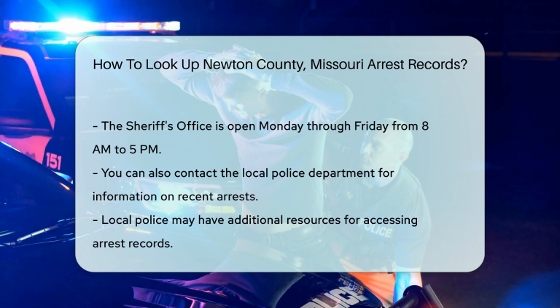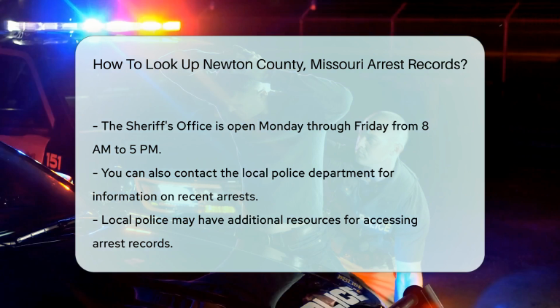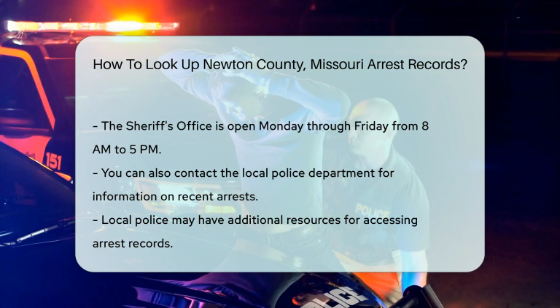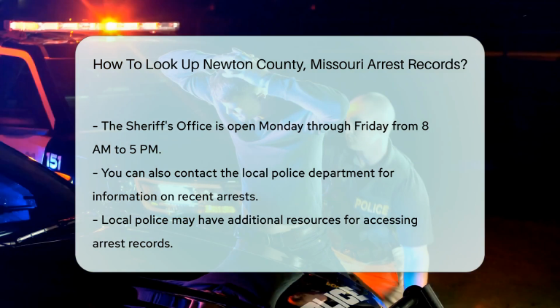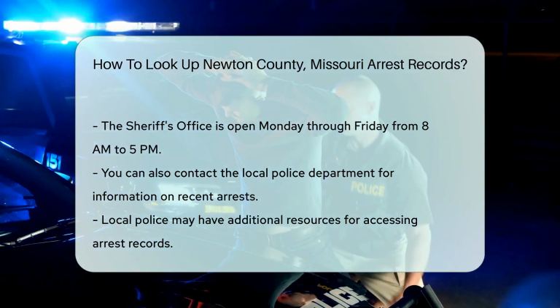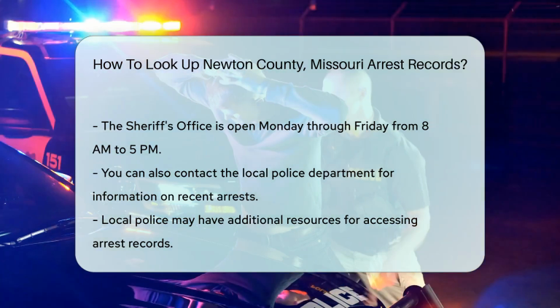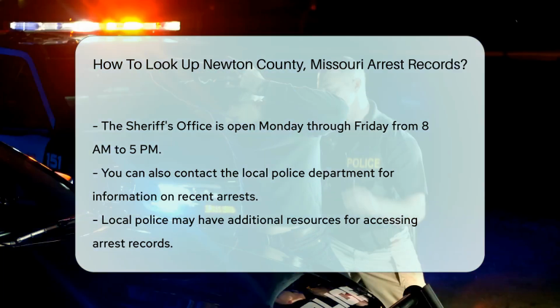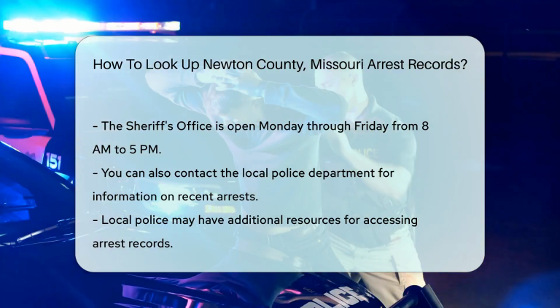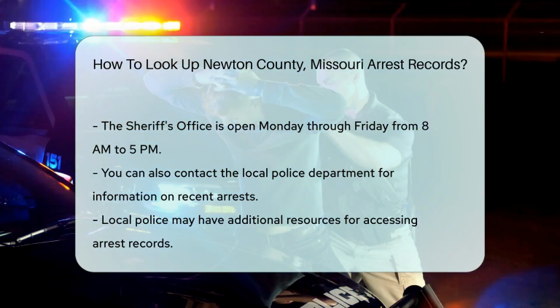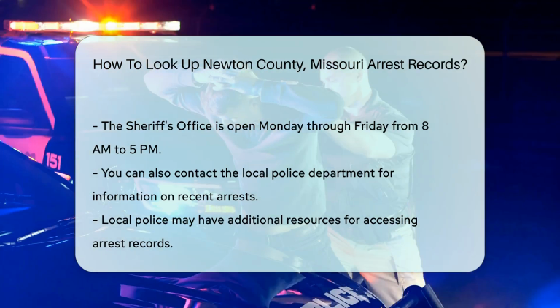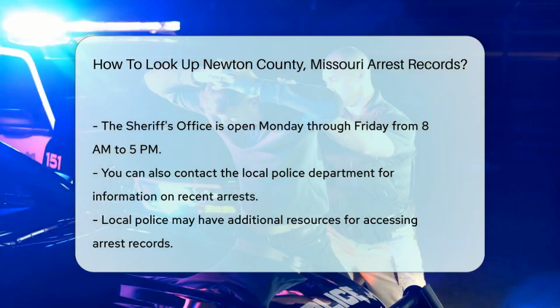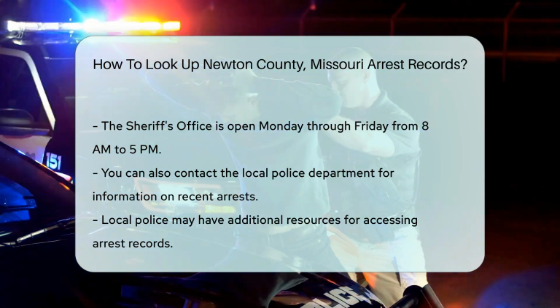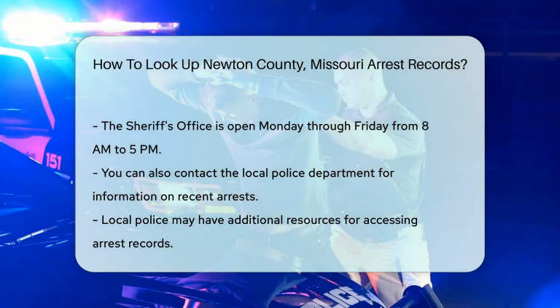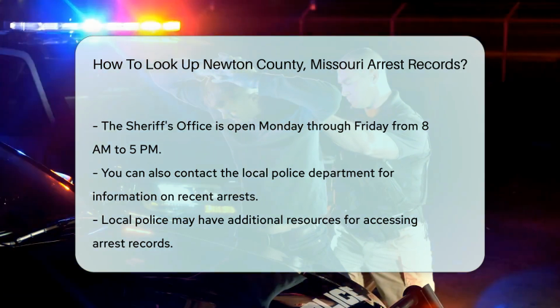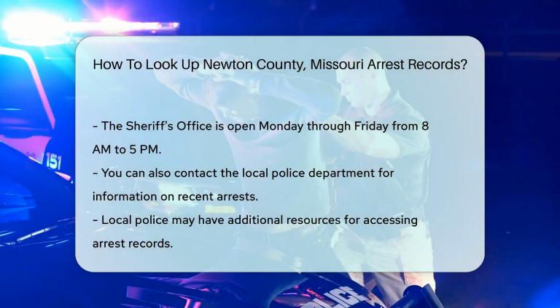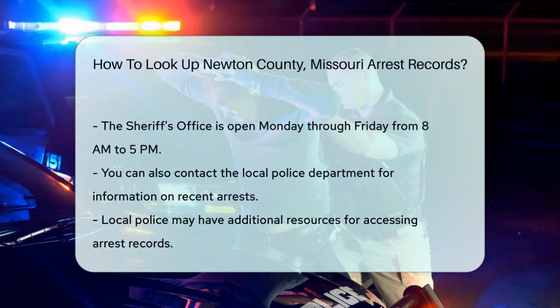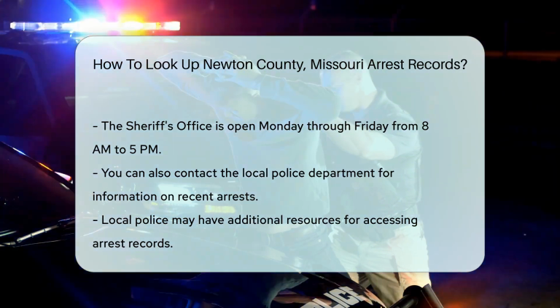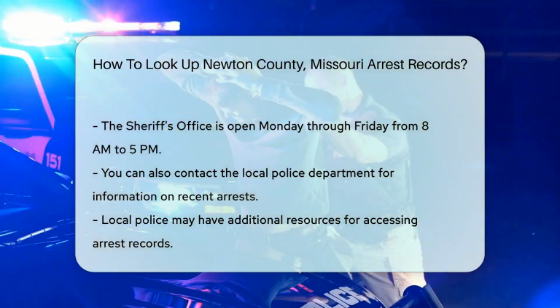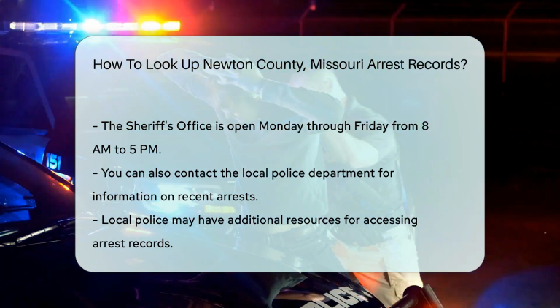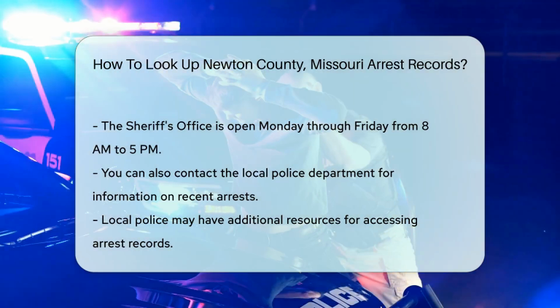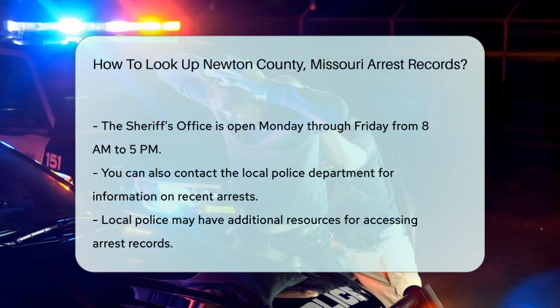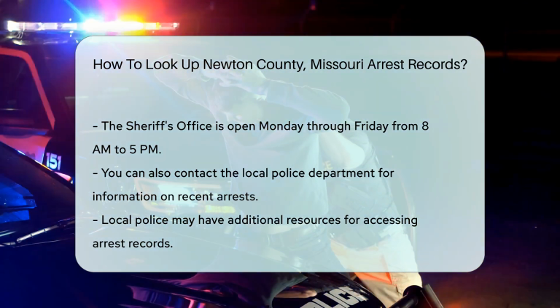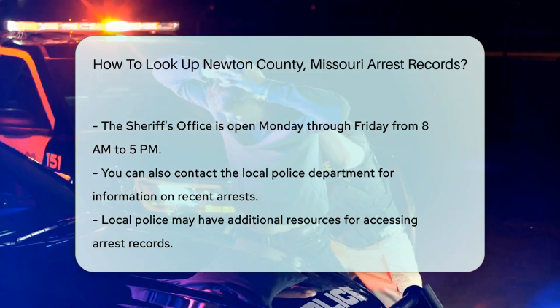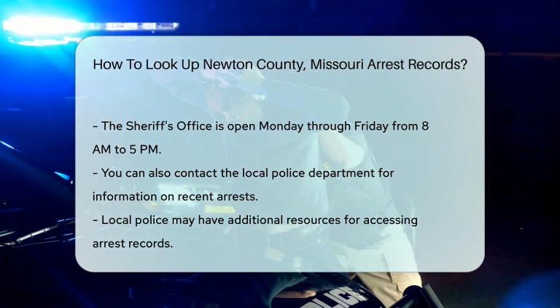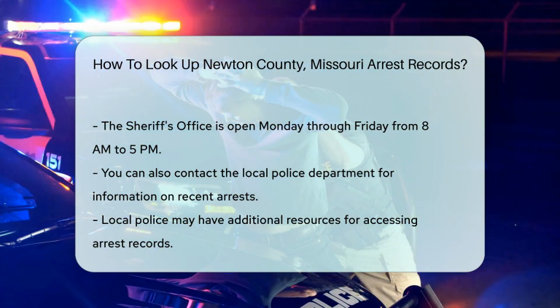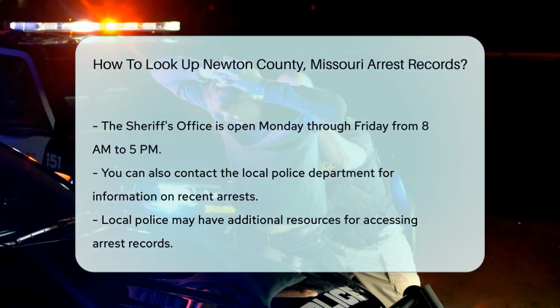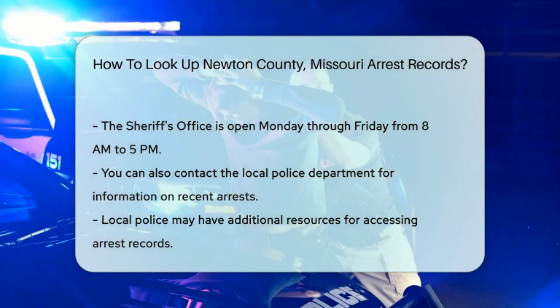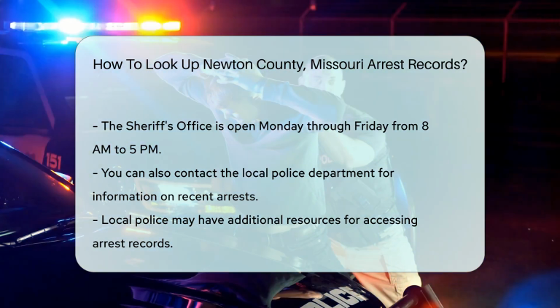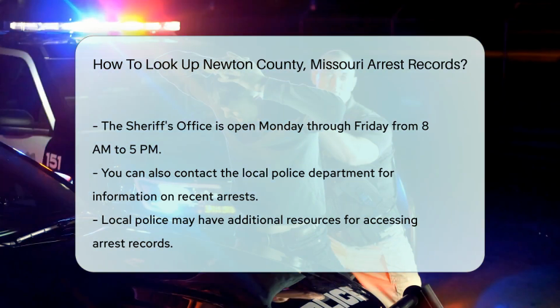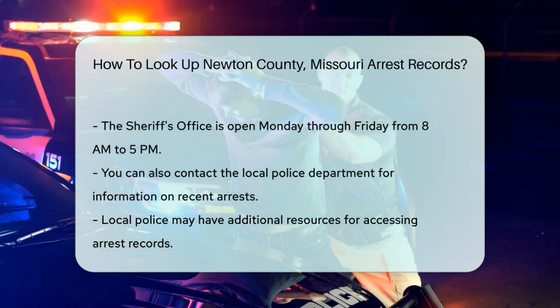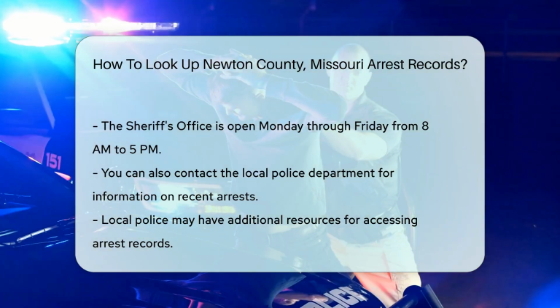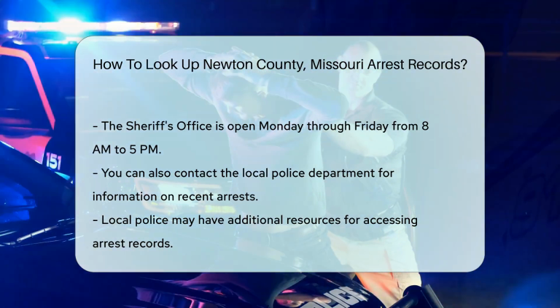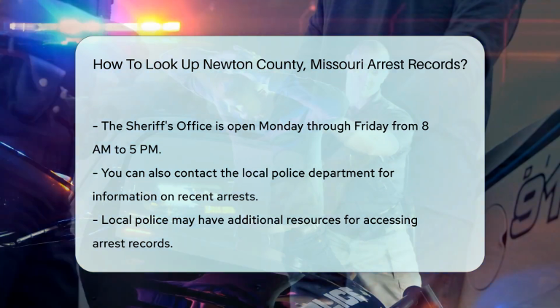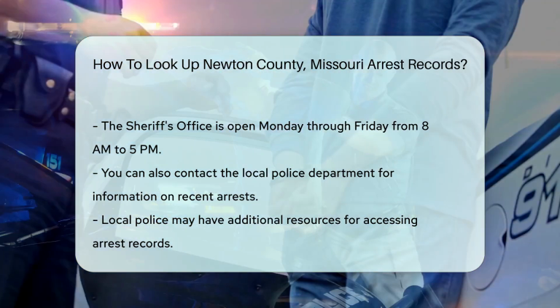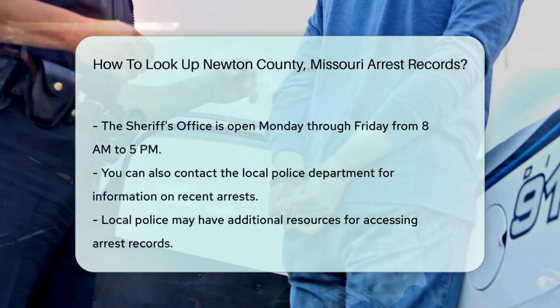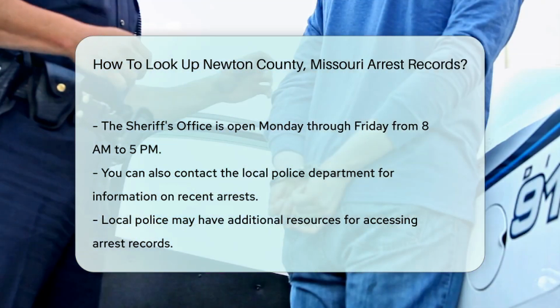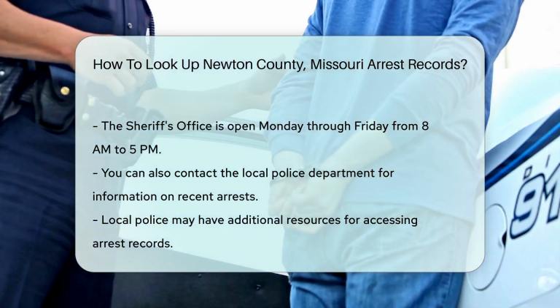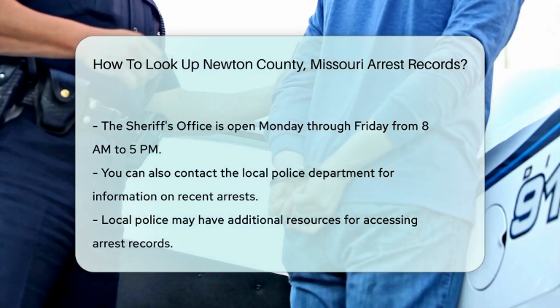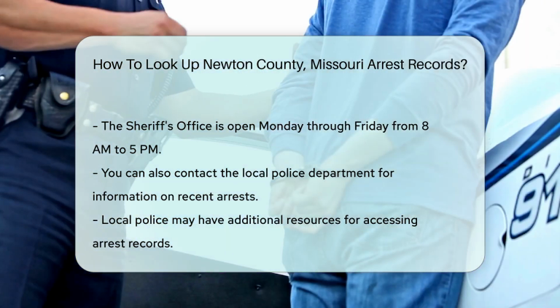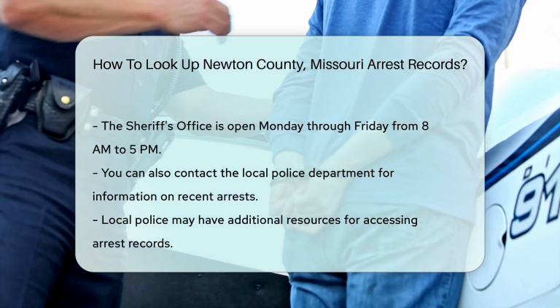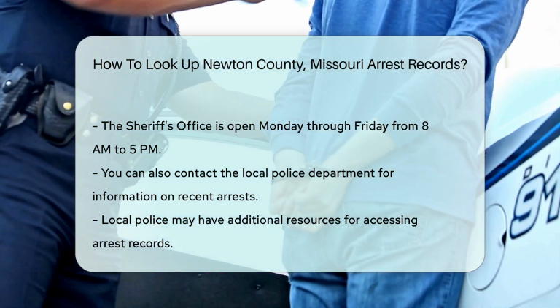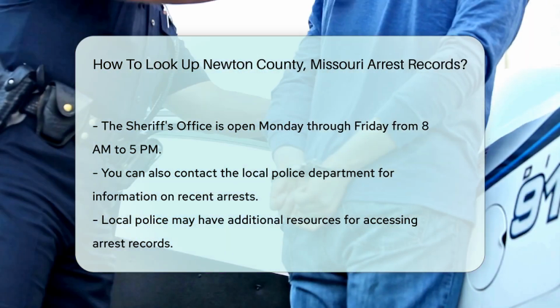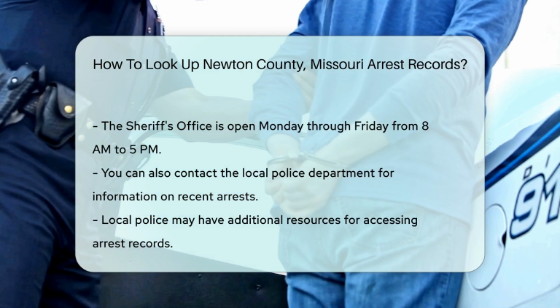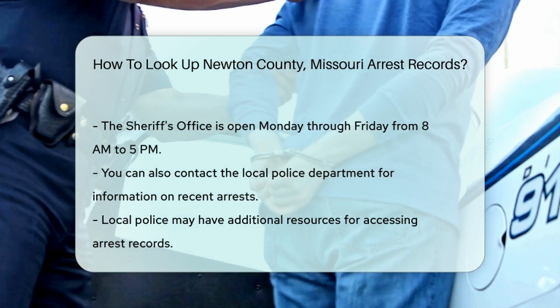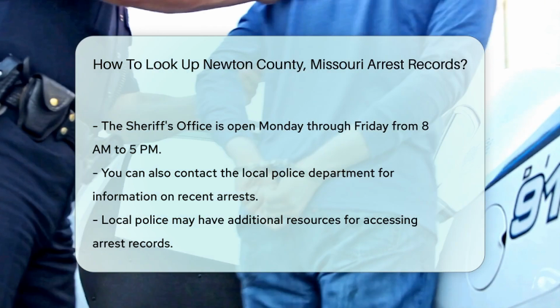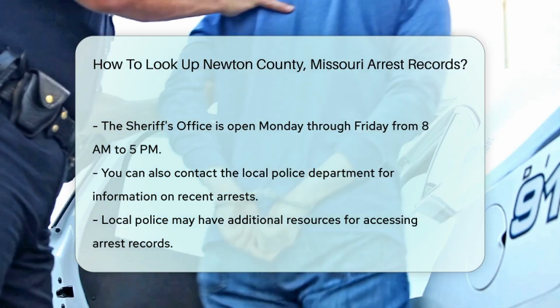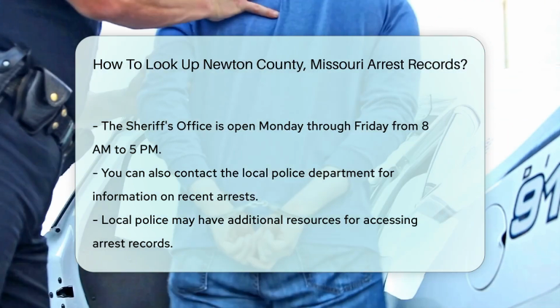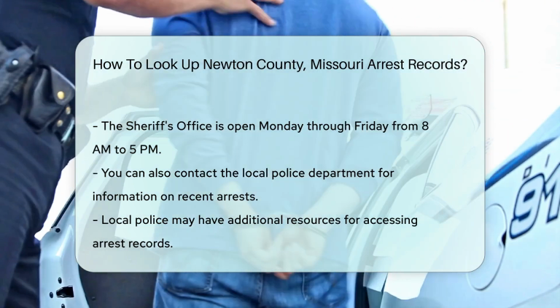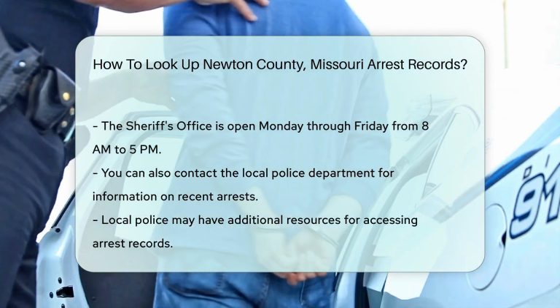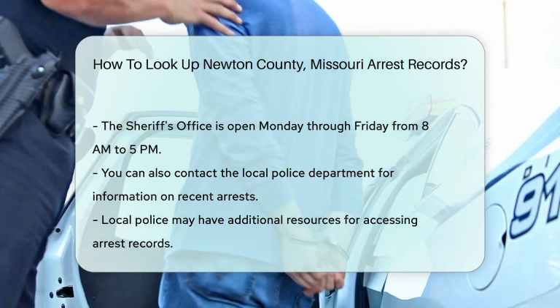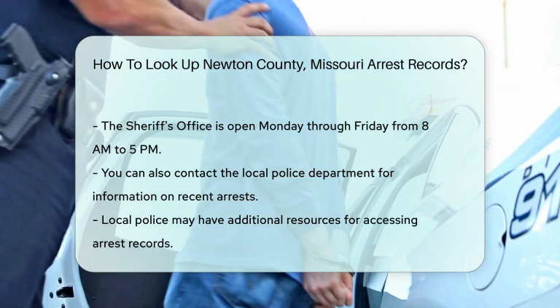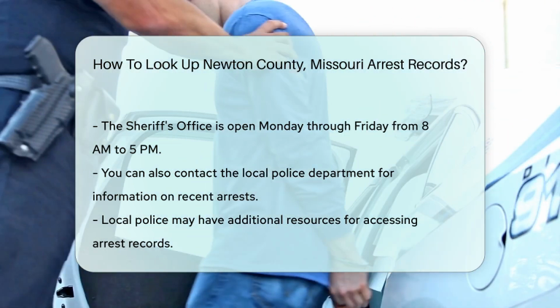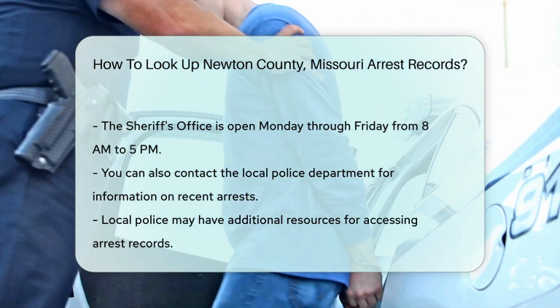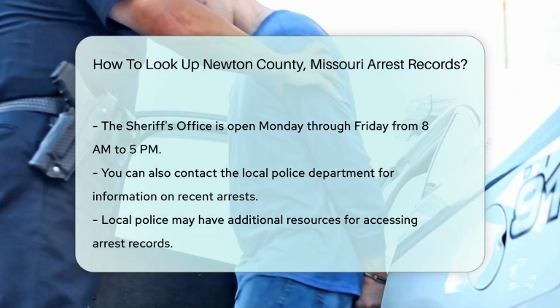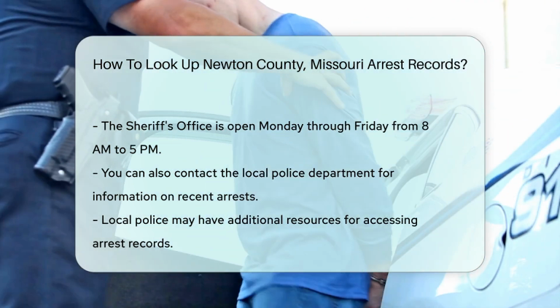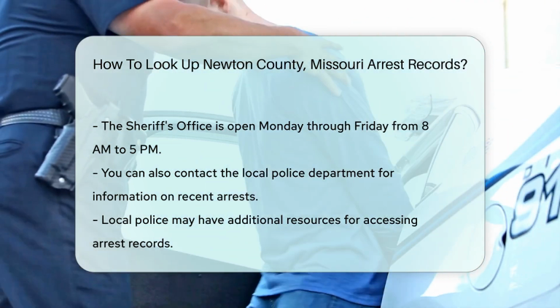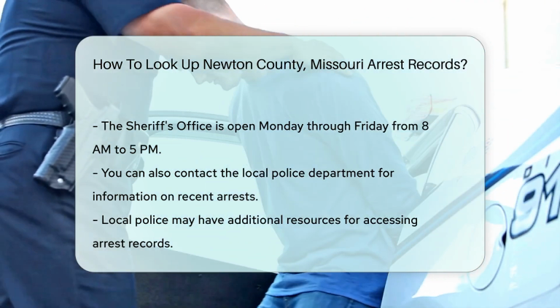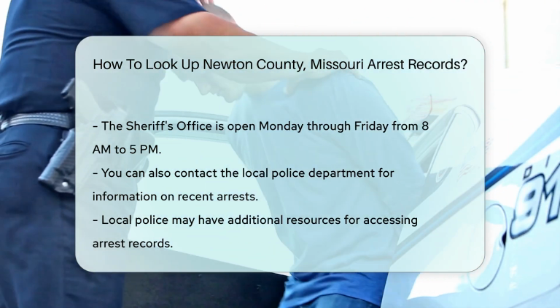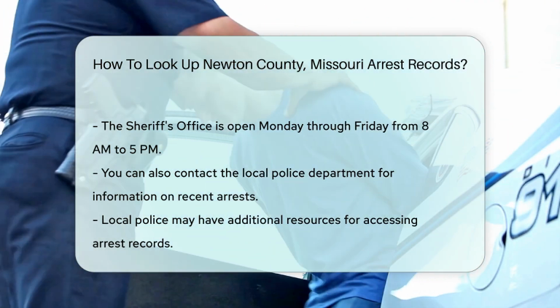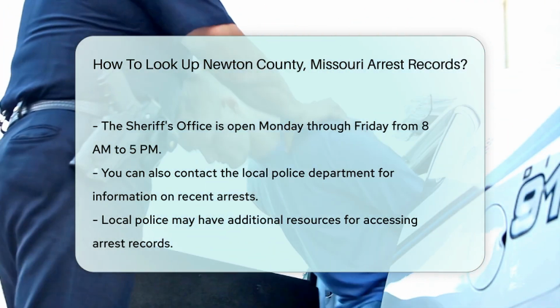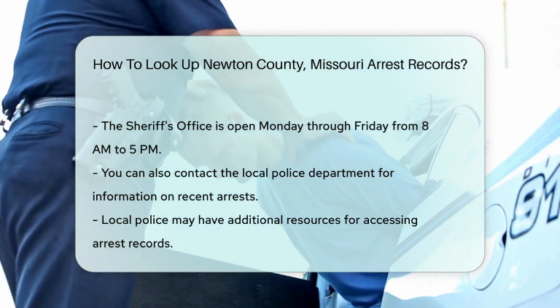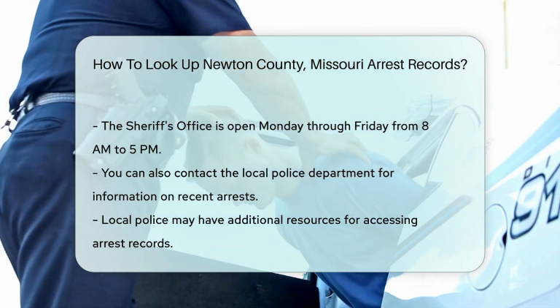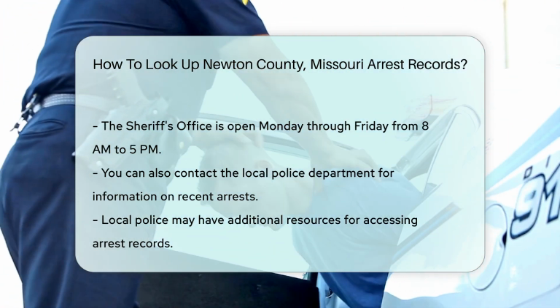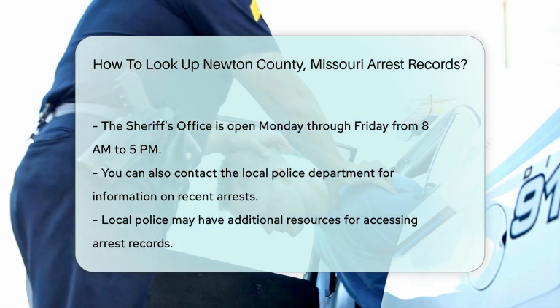Another option is to contact the local police department. They can provide information on recent arrests and may have additional resources for accessing records.